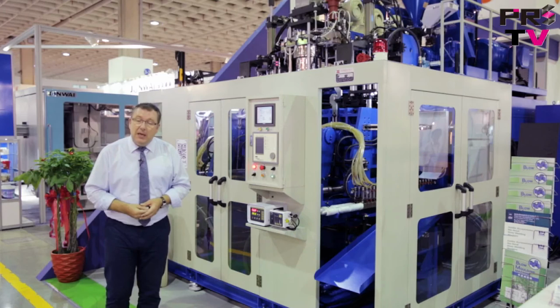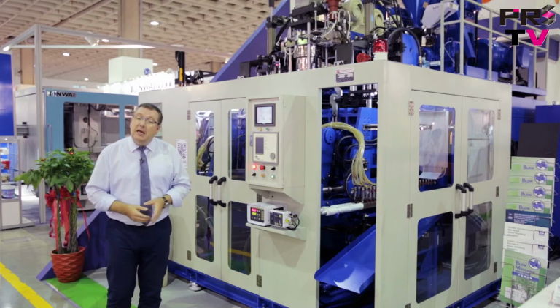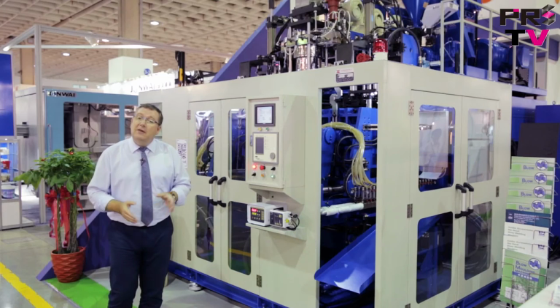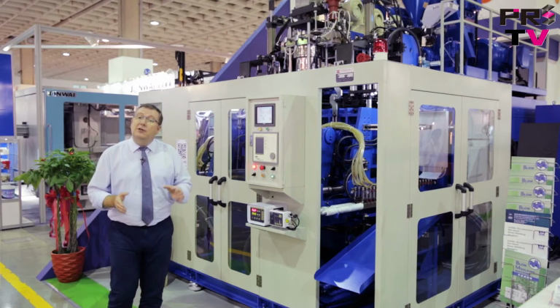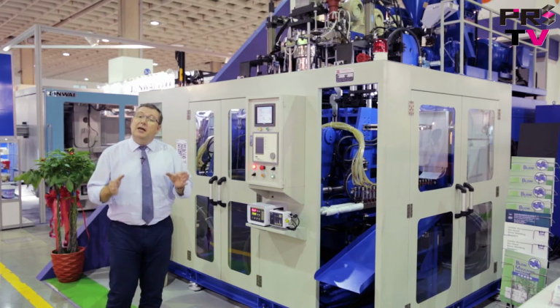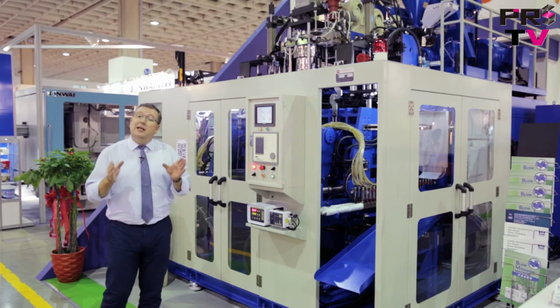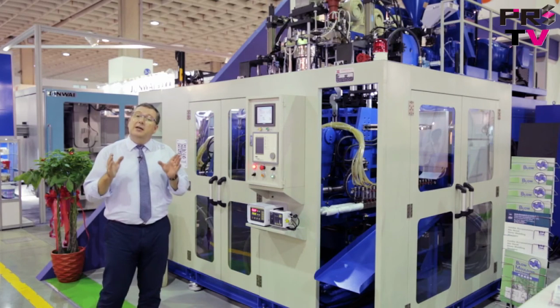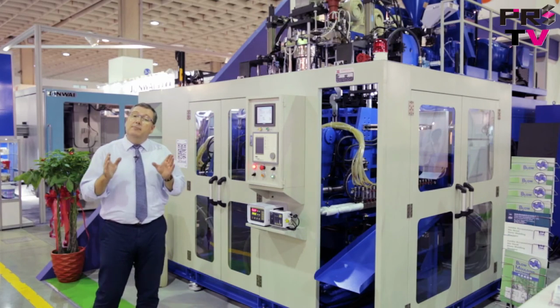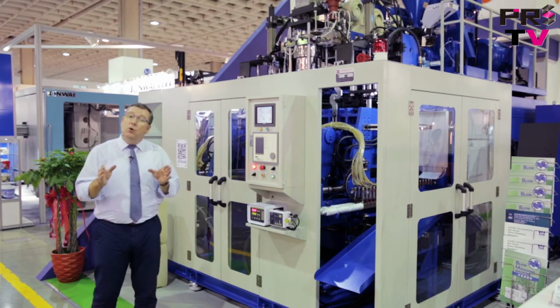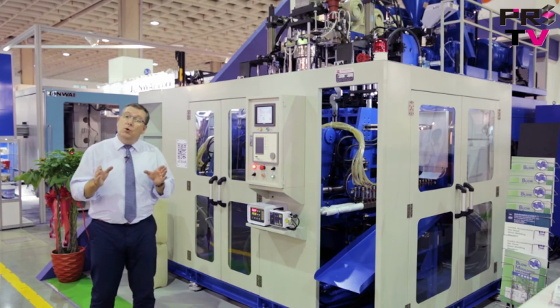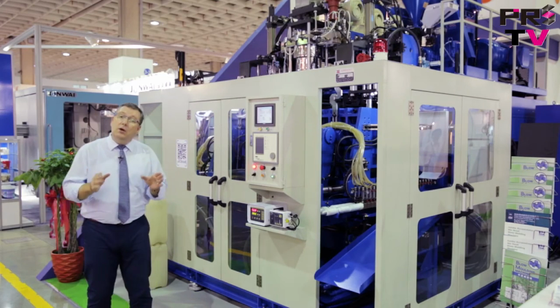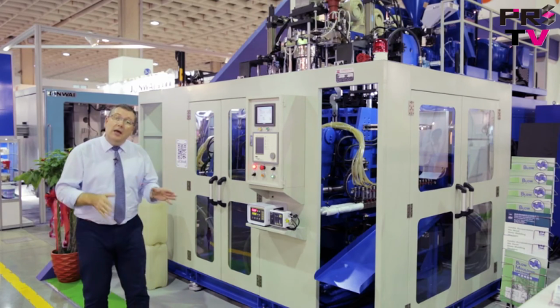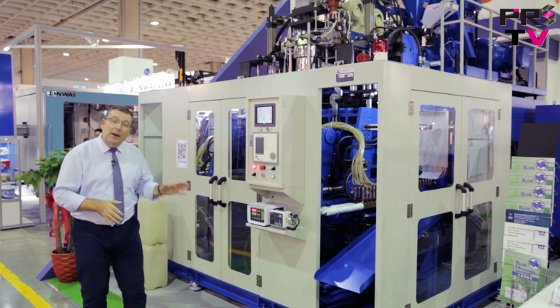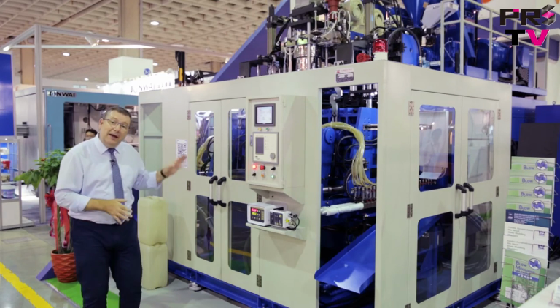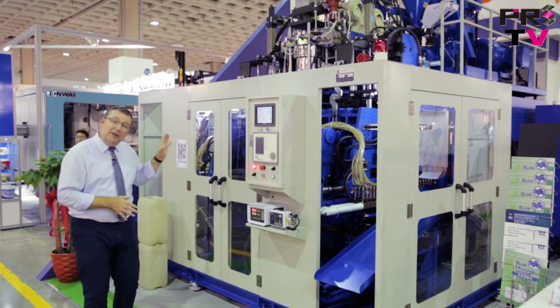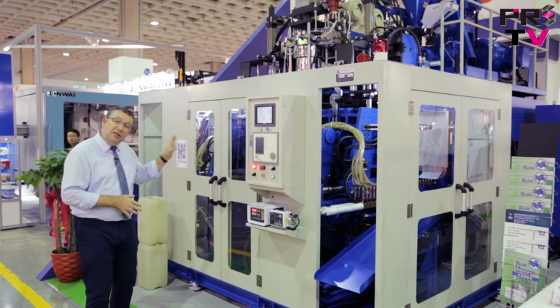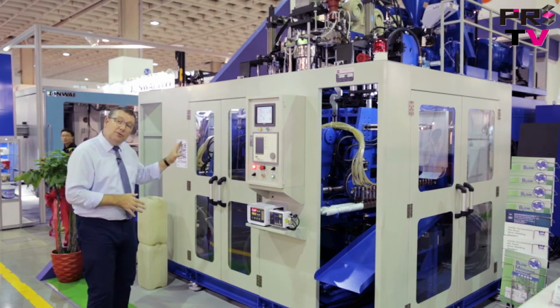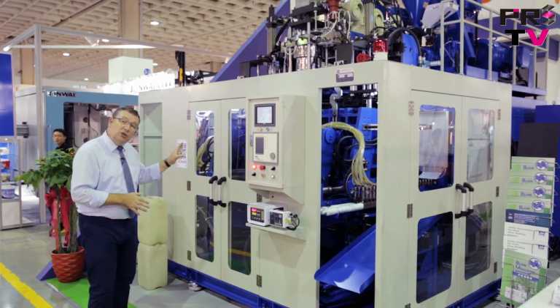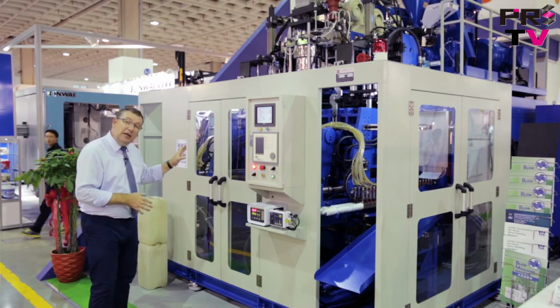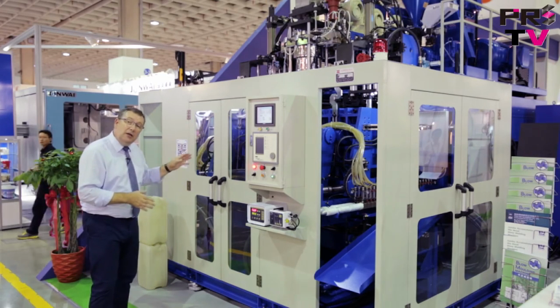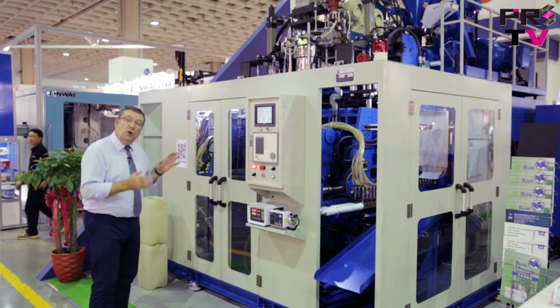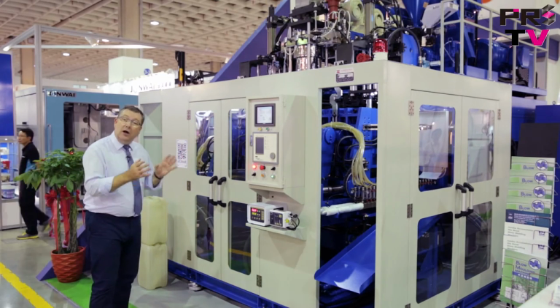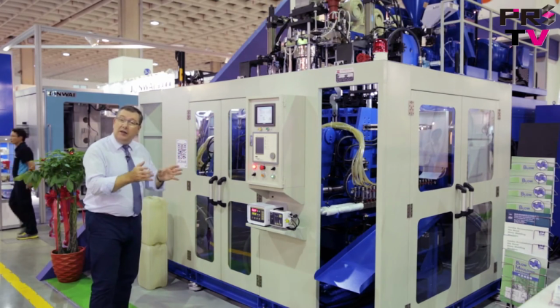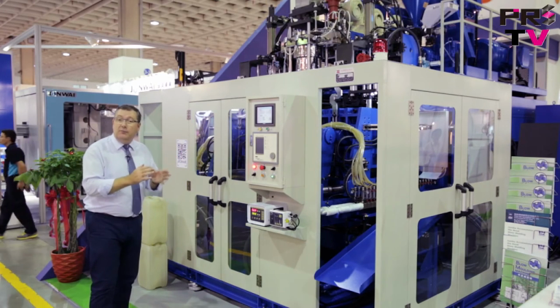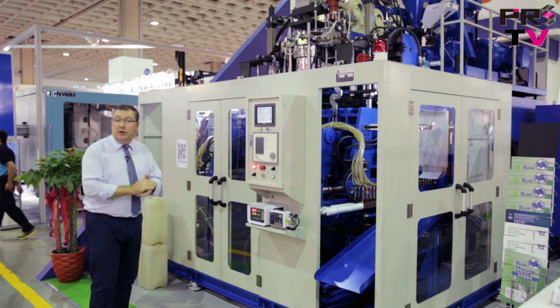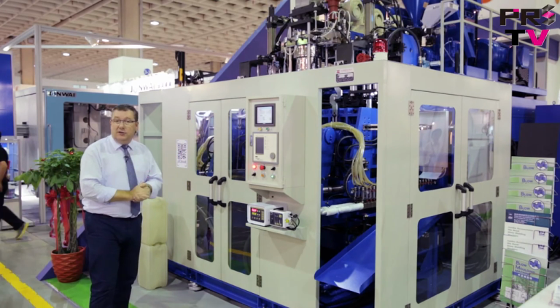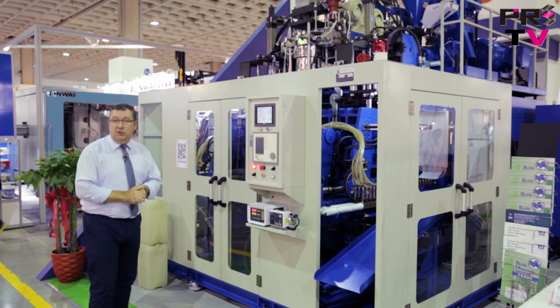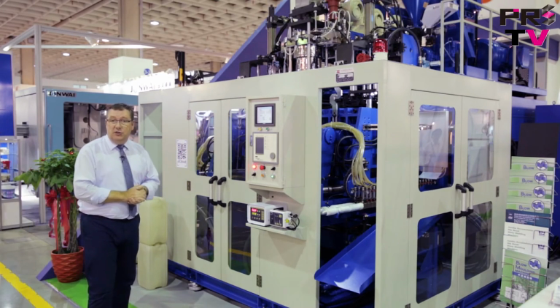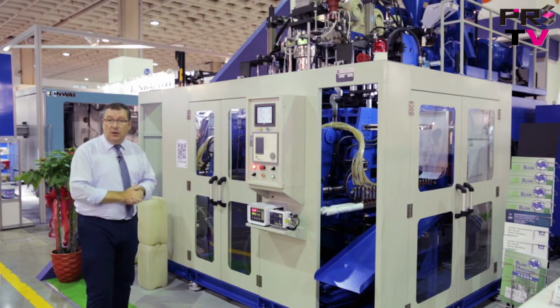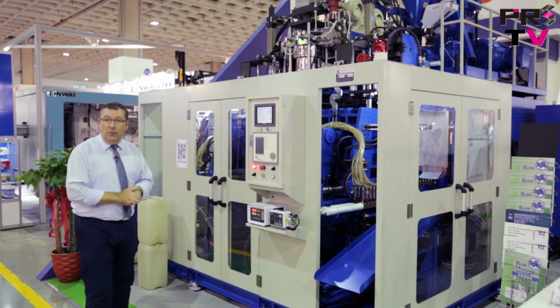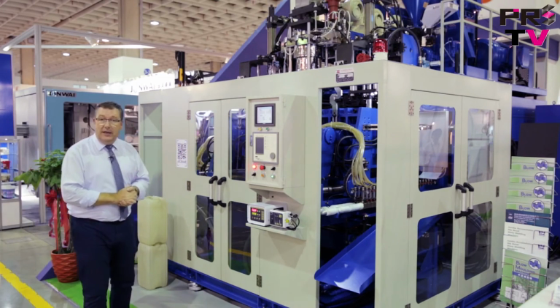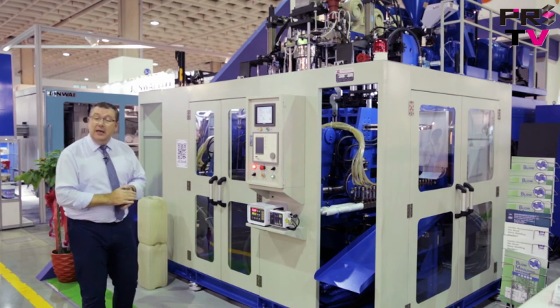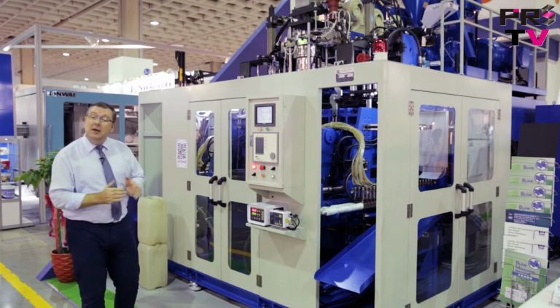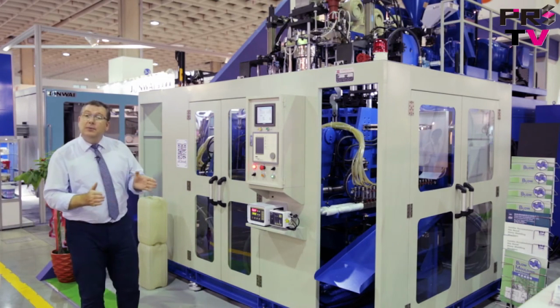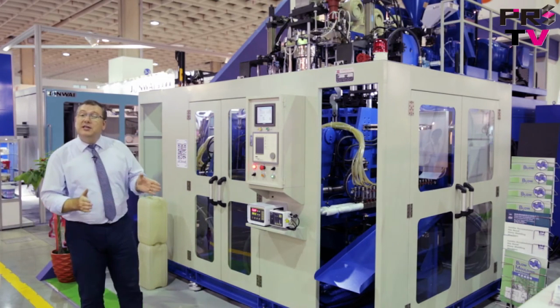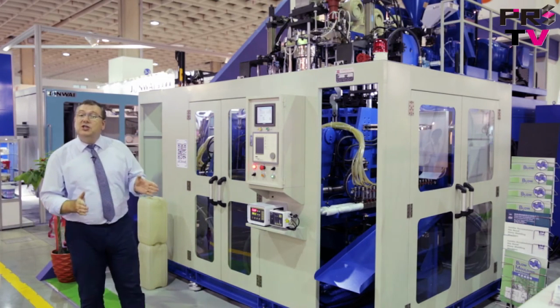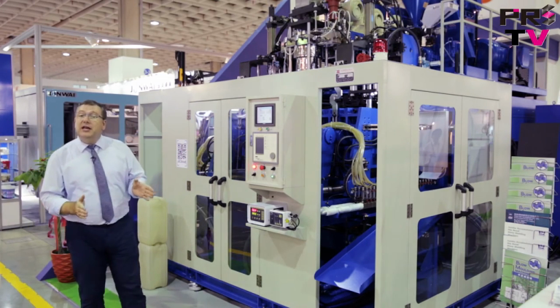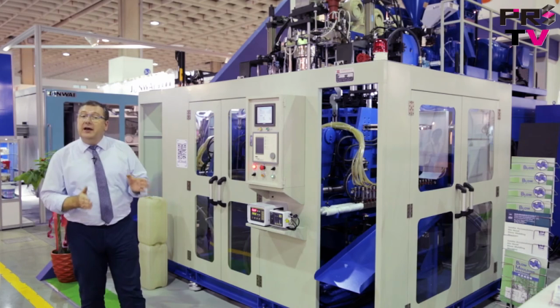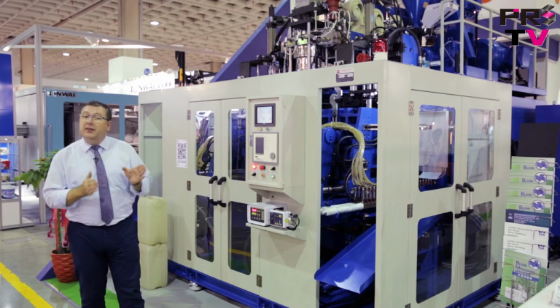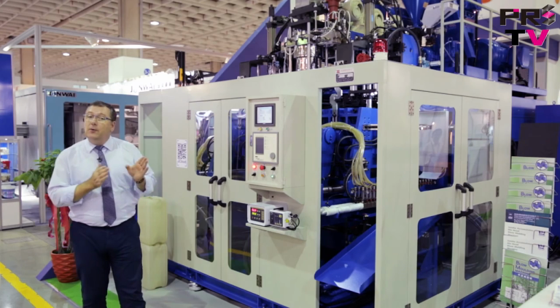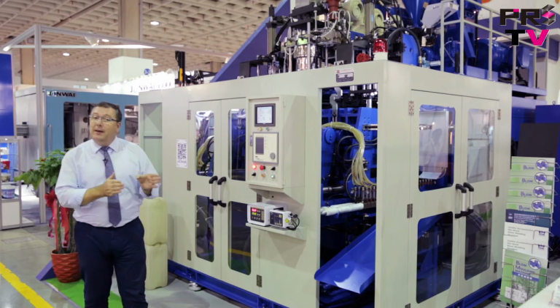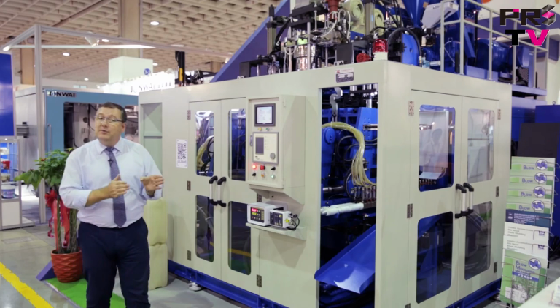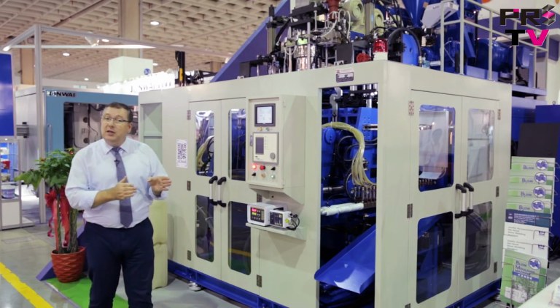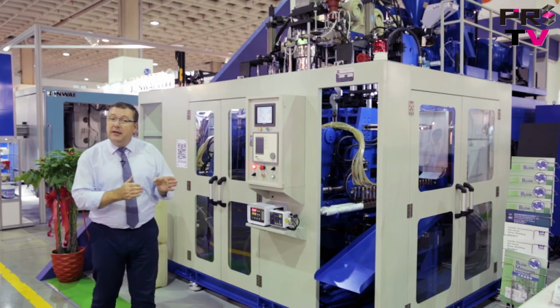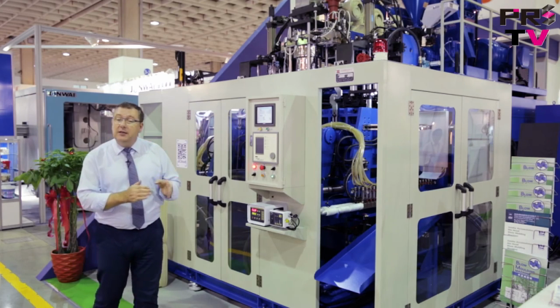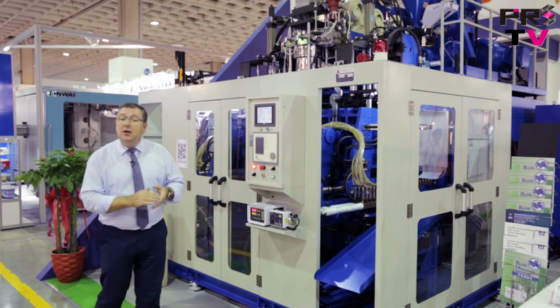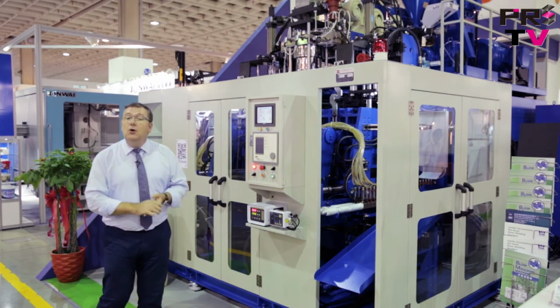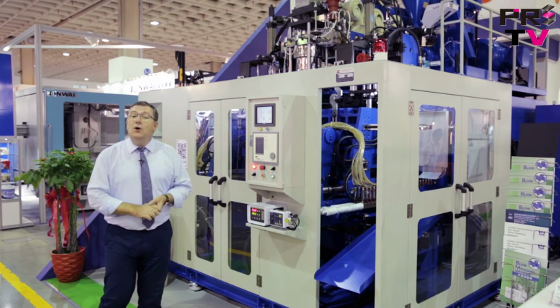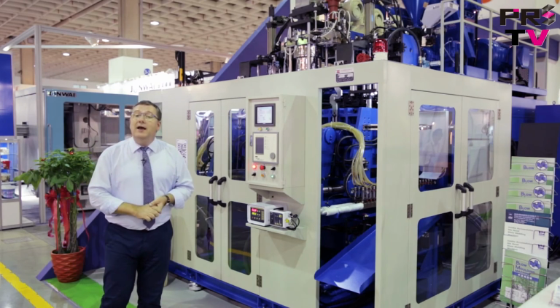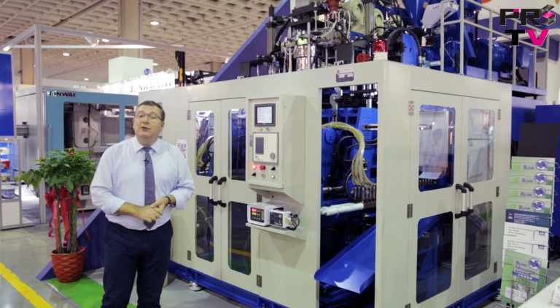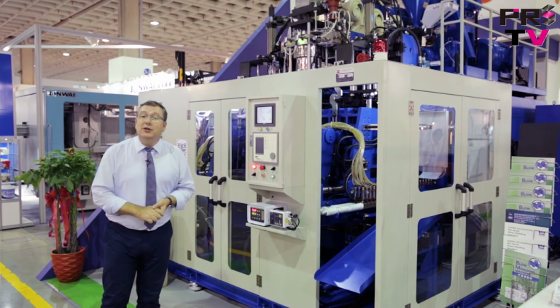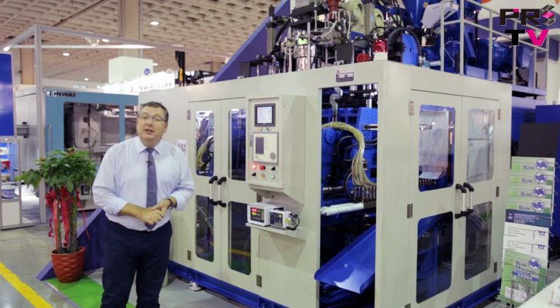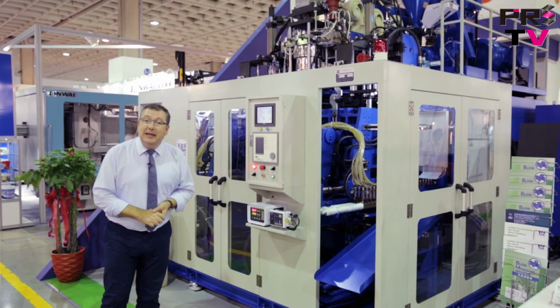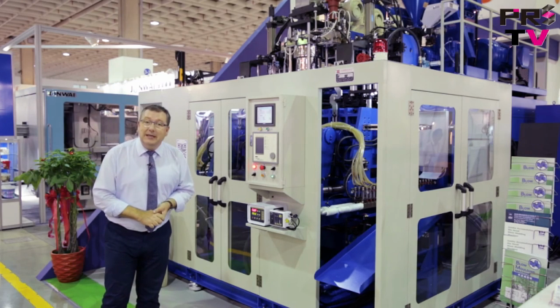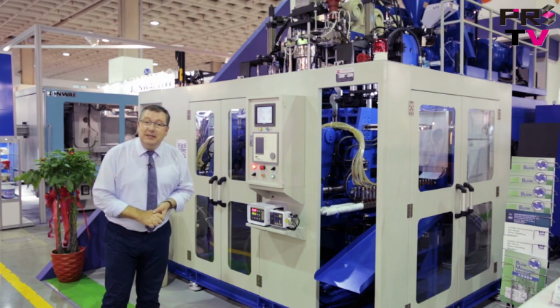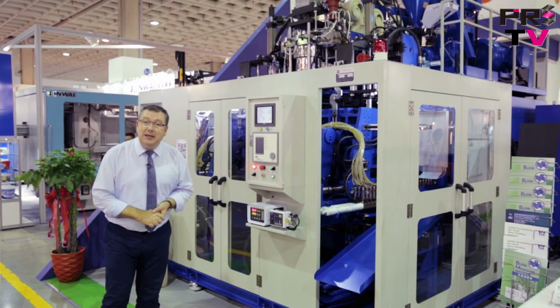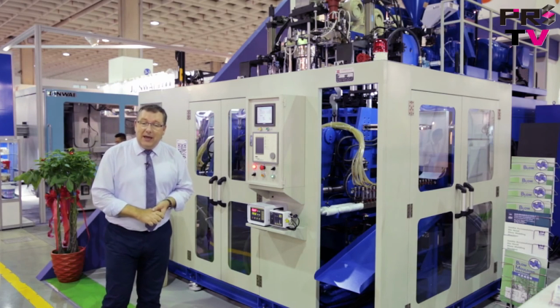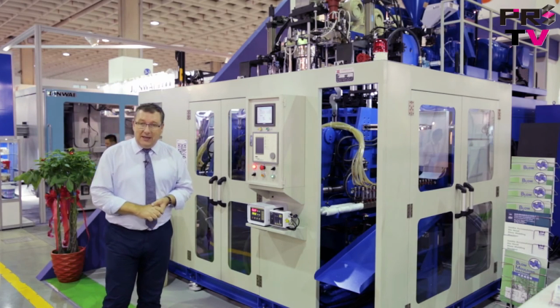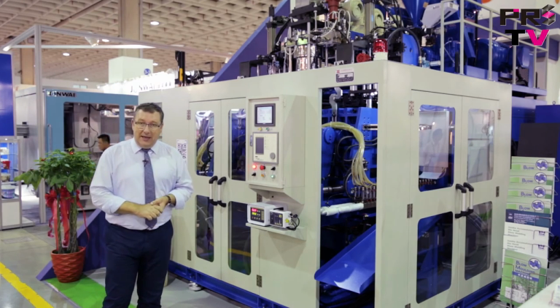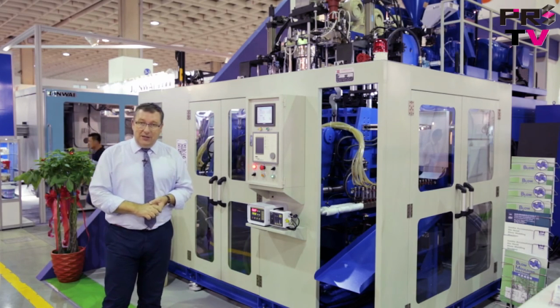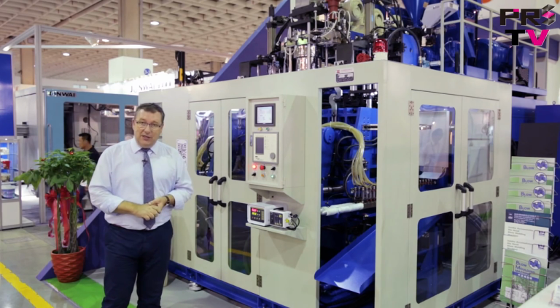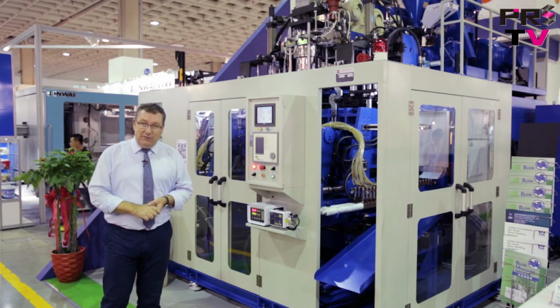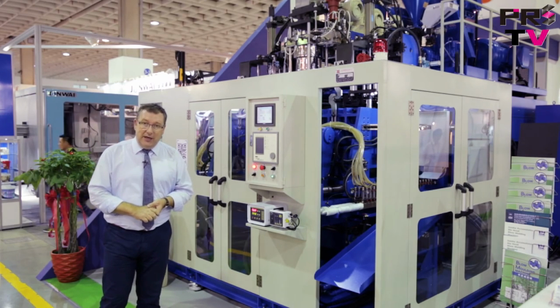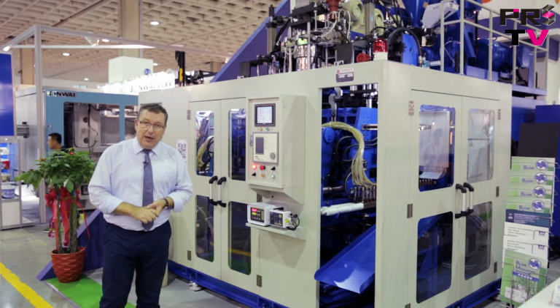If you'd like to learn more about this machine or other products from Chenwei, please check out their website or have a look at the links at the end of this video.